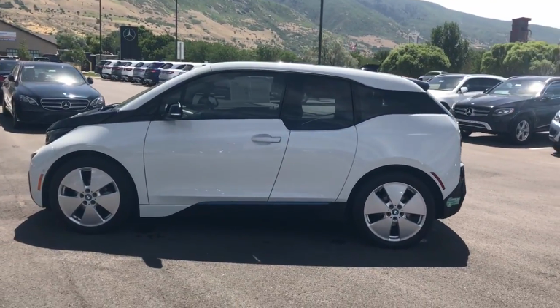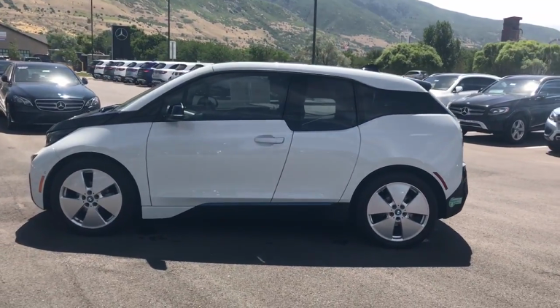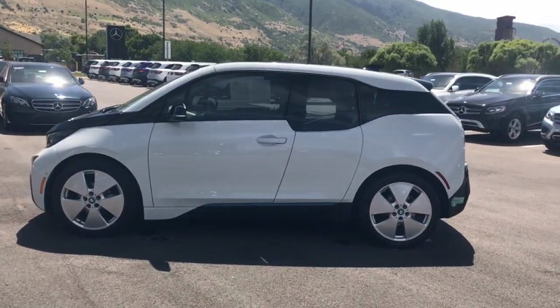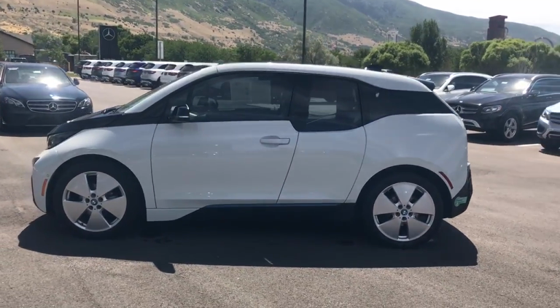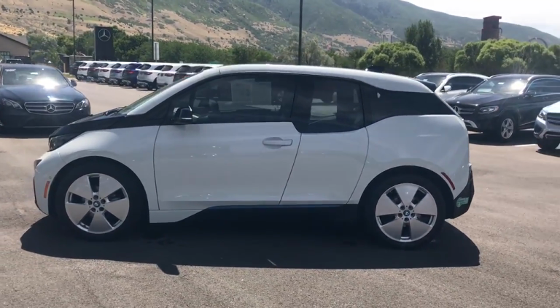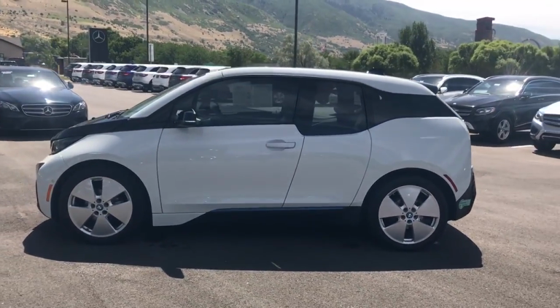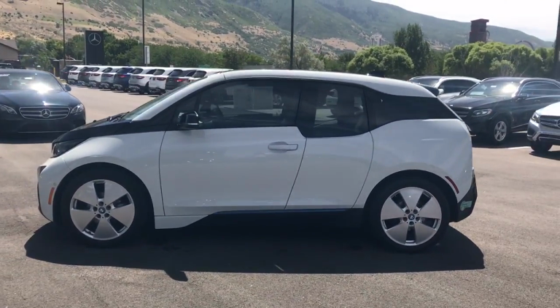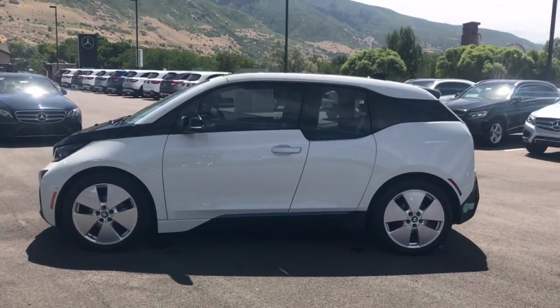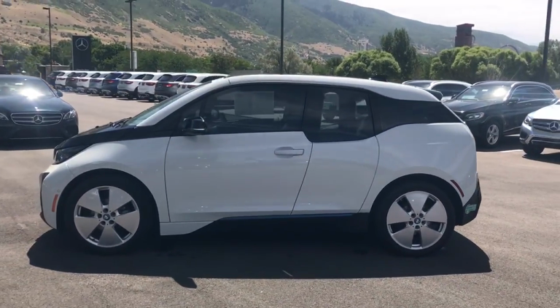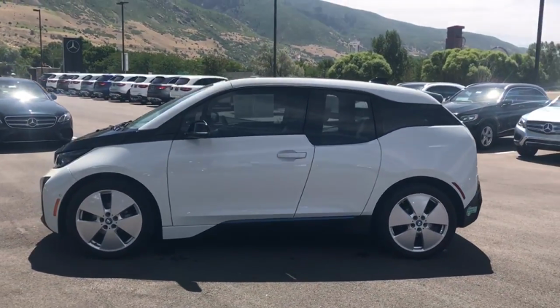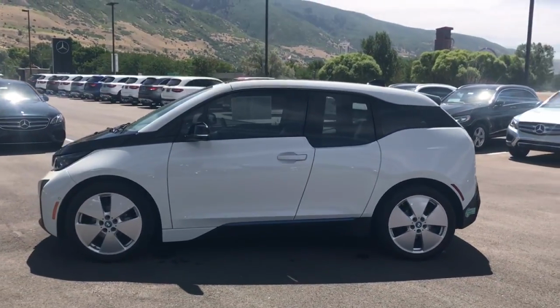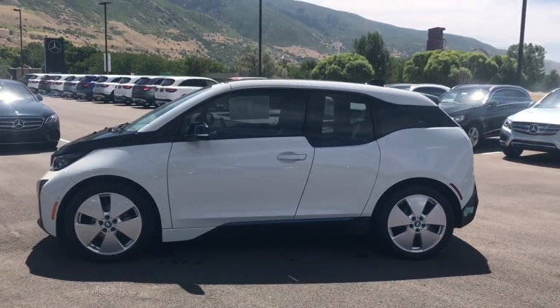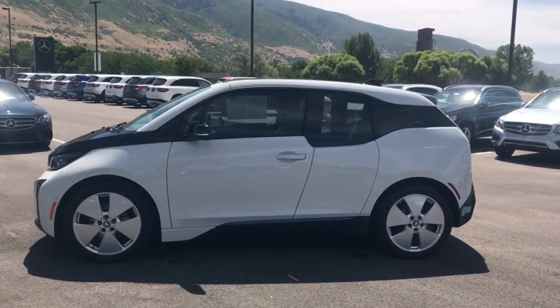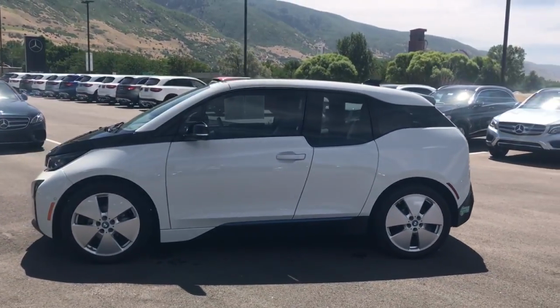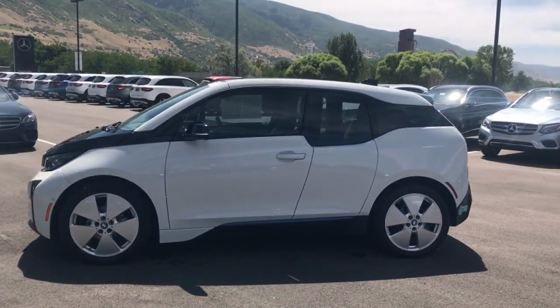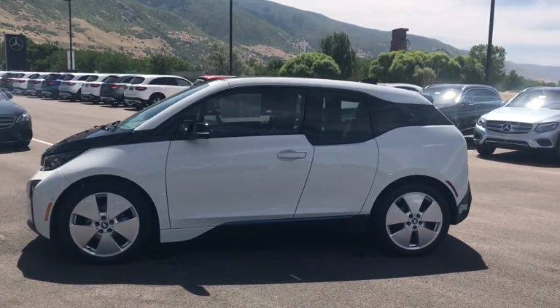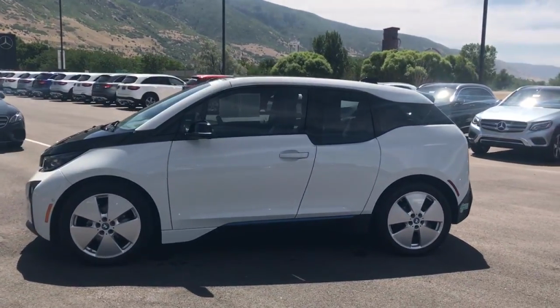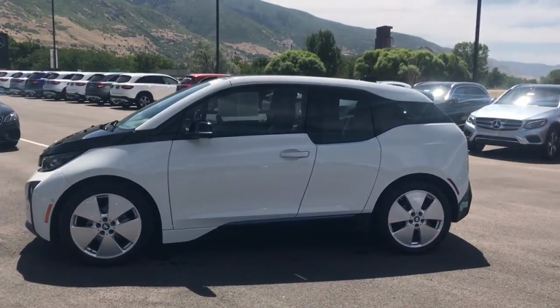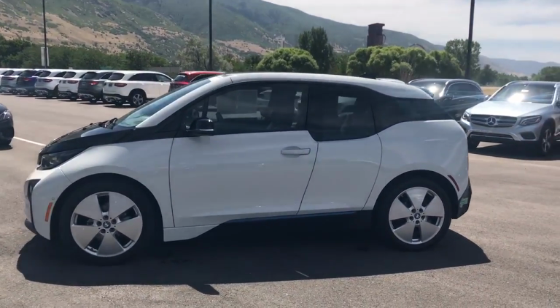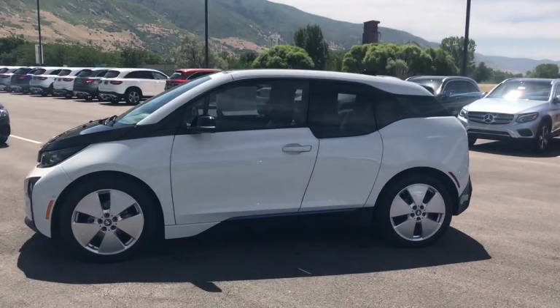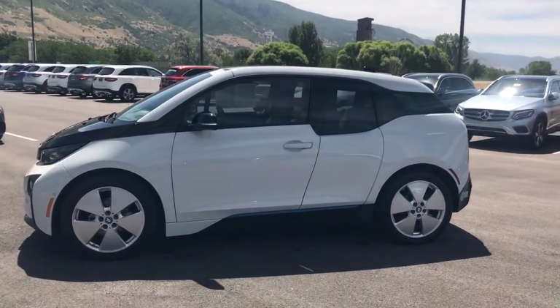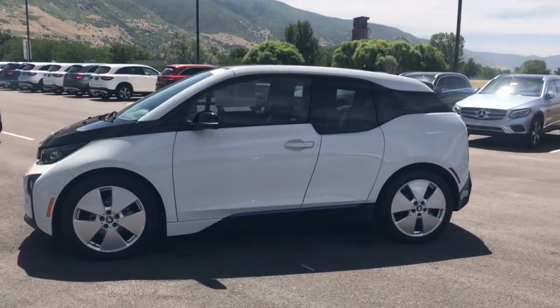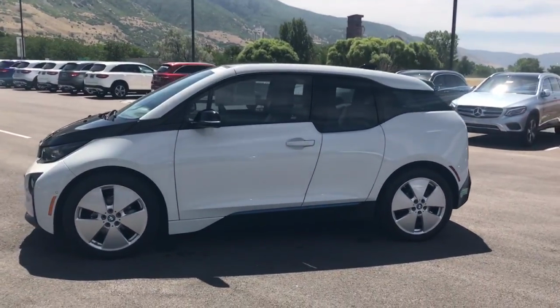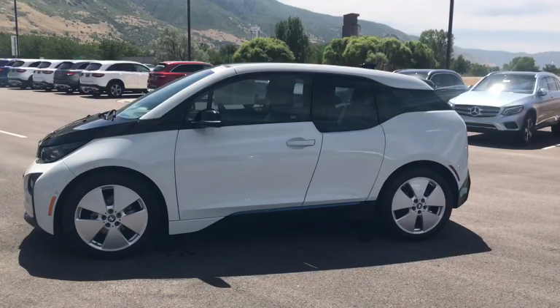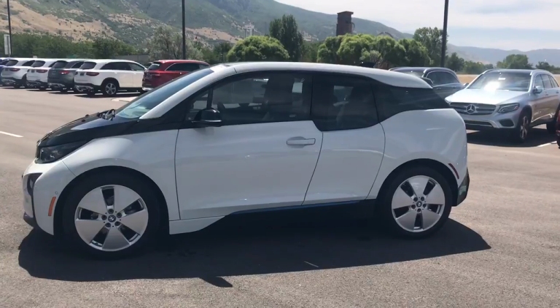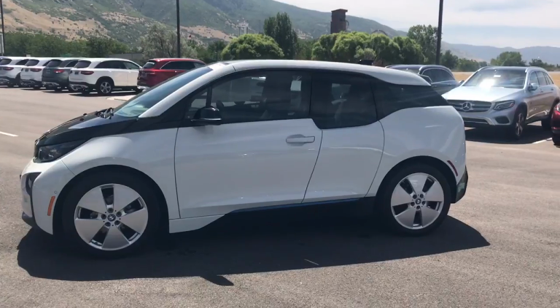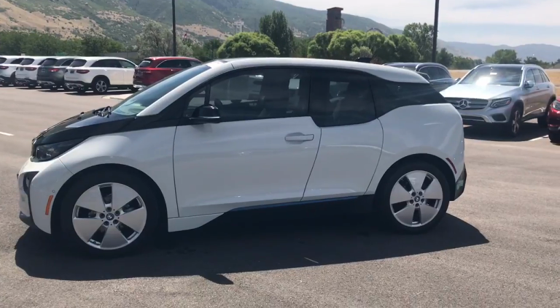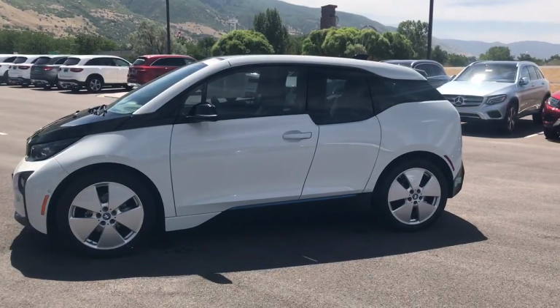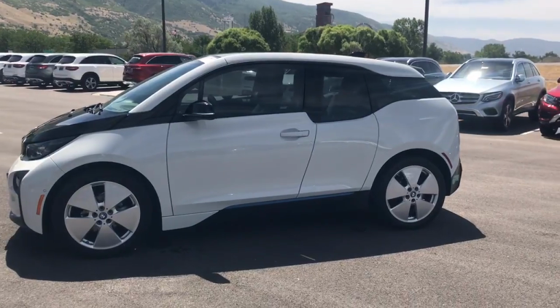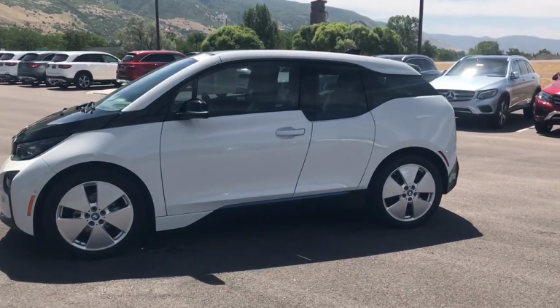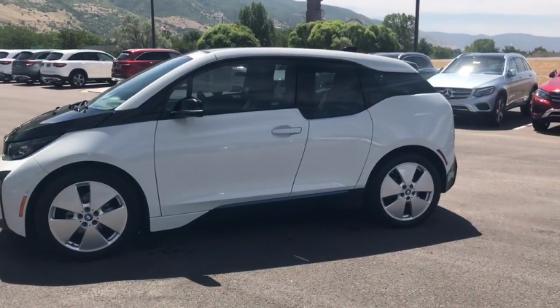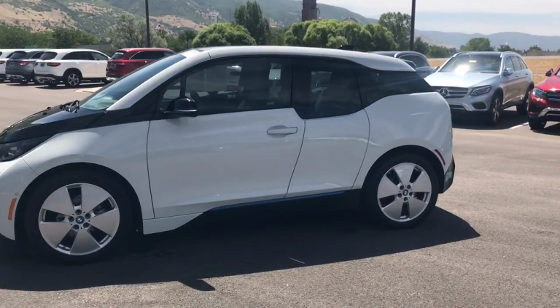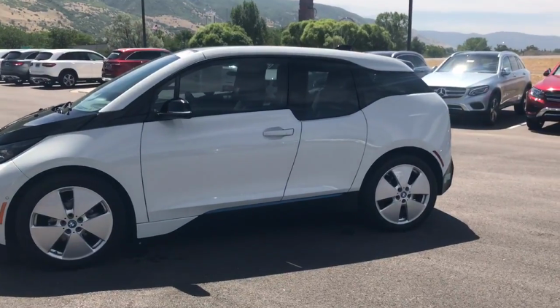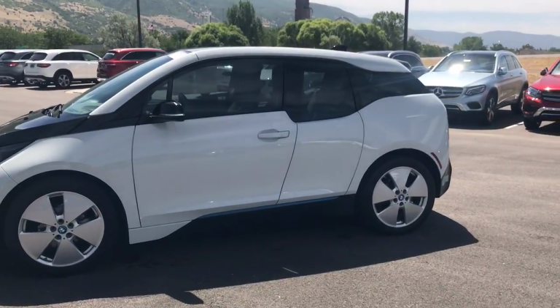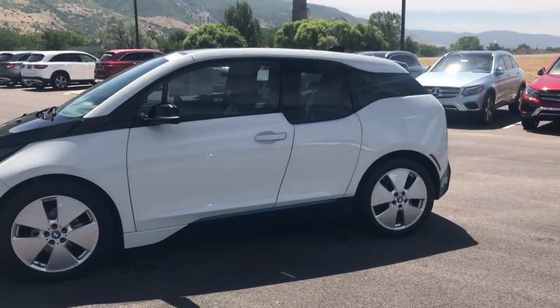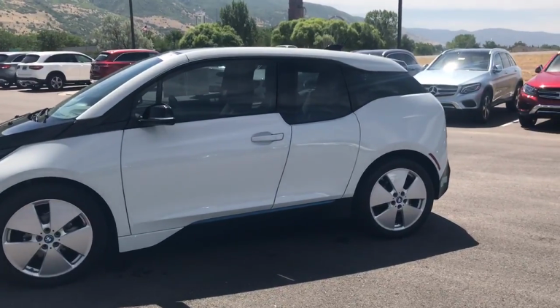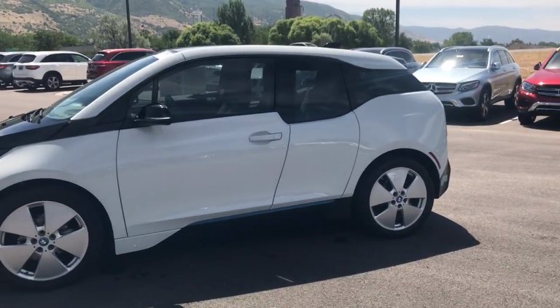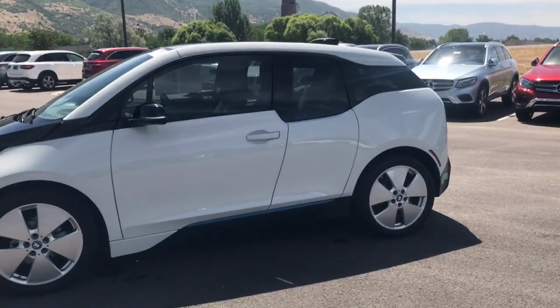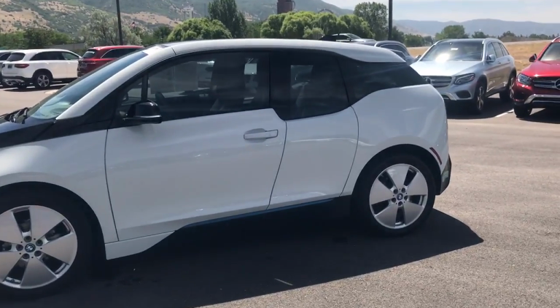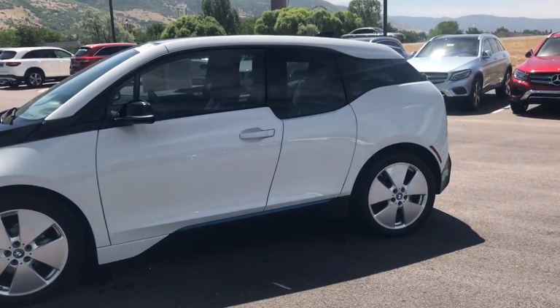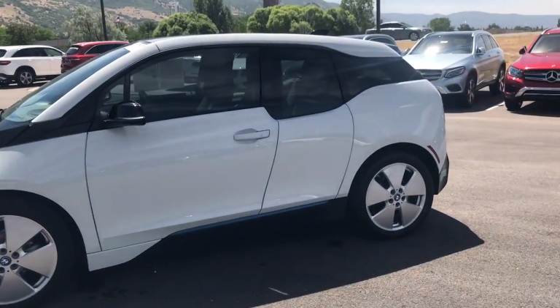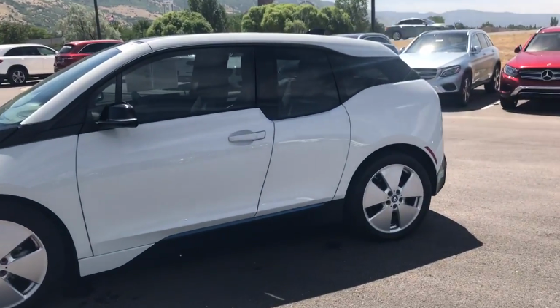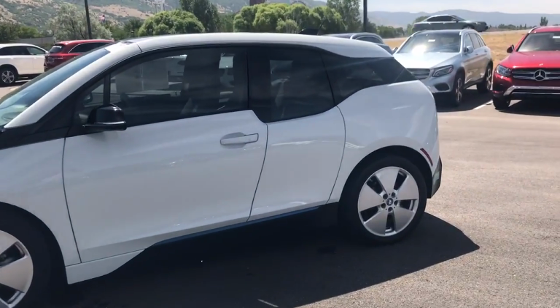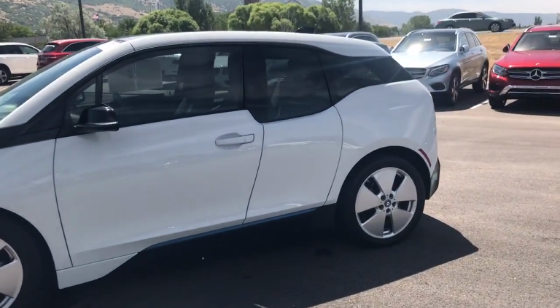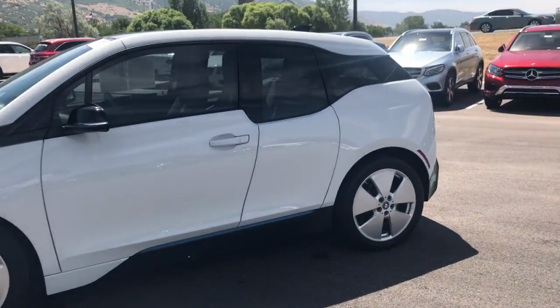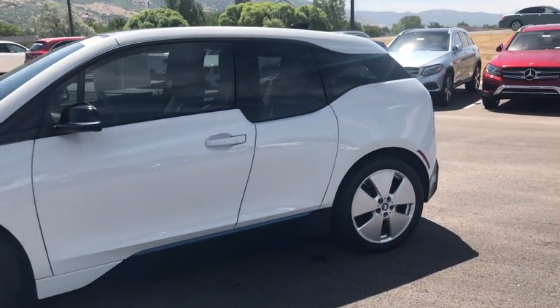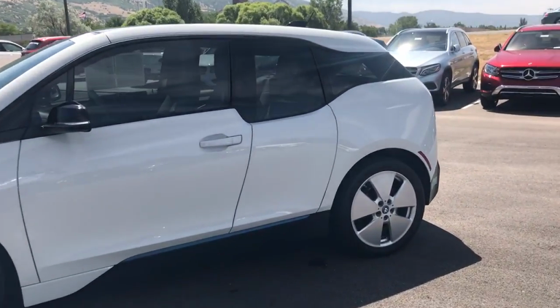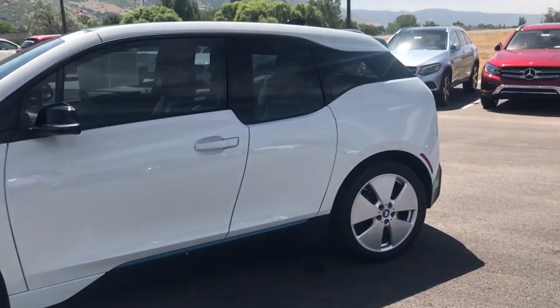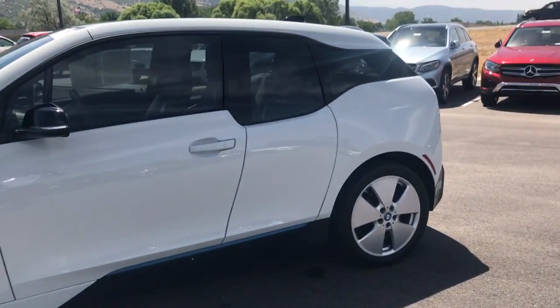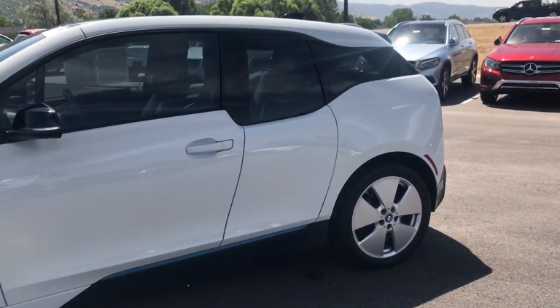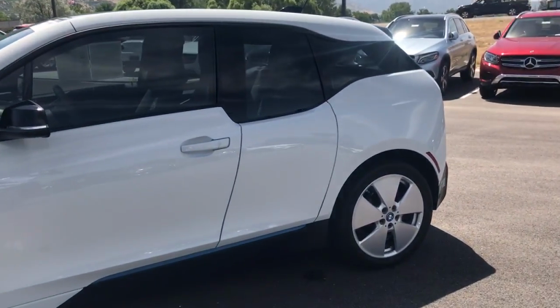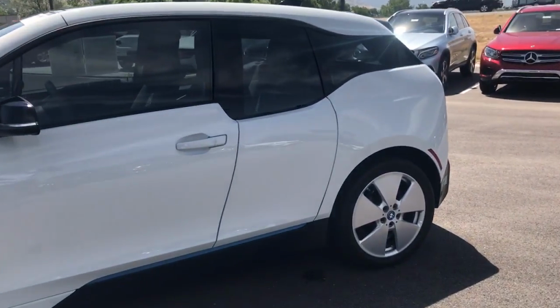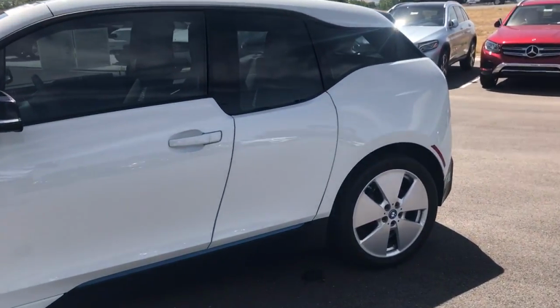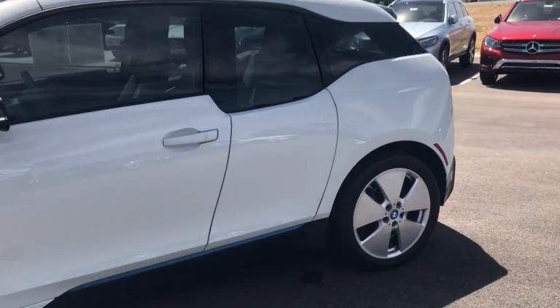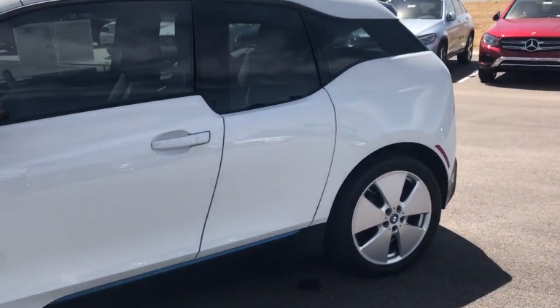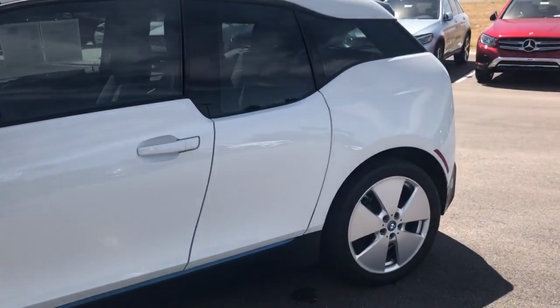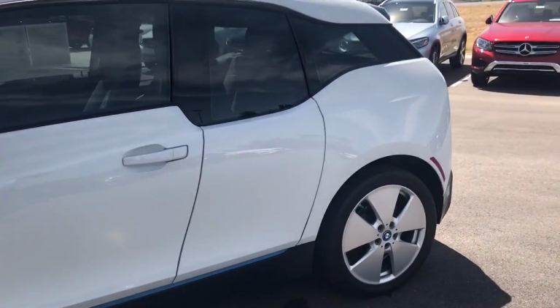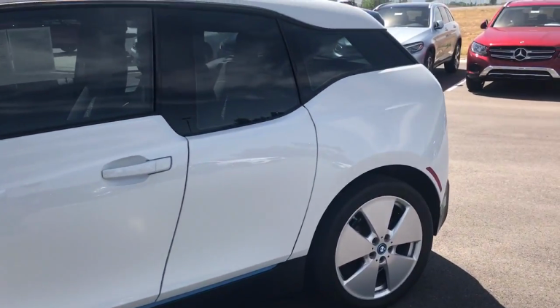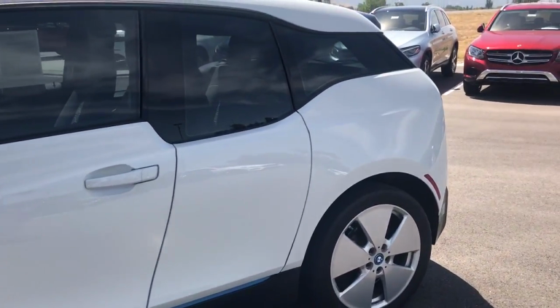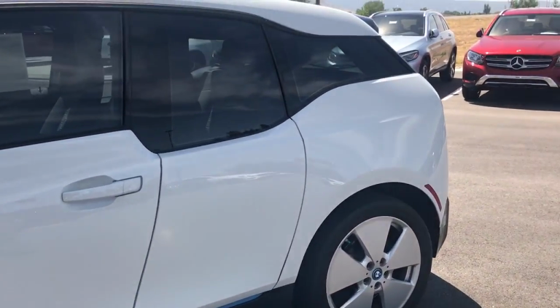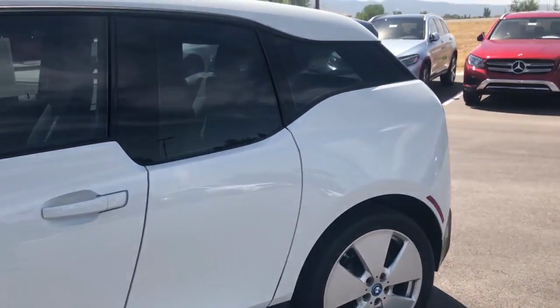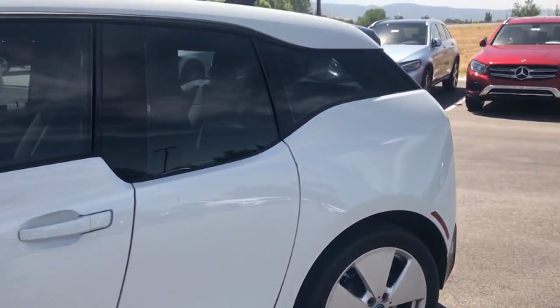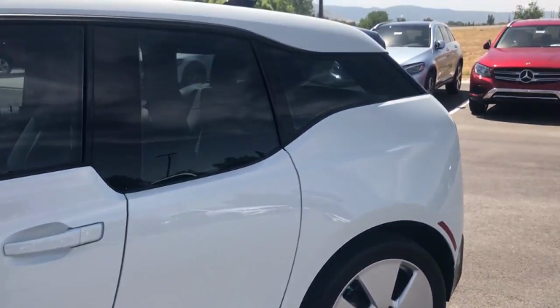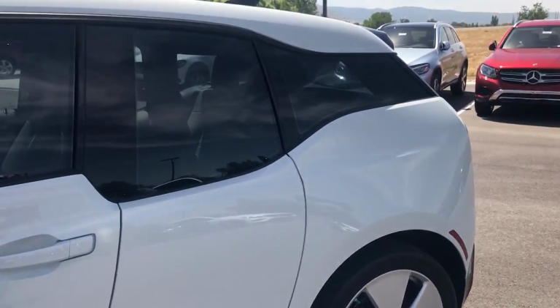If you have any questions on this vehicle, don't hesitate to give me a call. You can reach me directly at 801-451-3977.